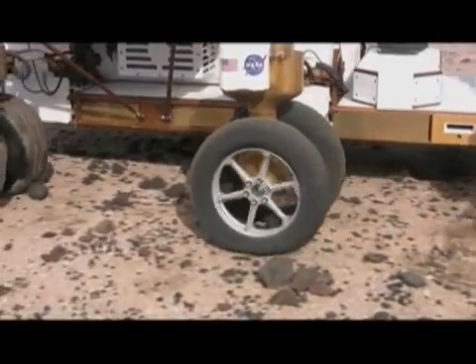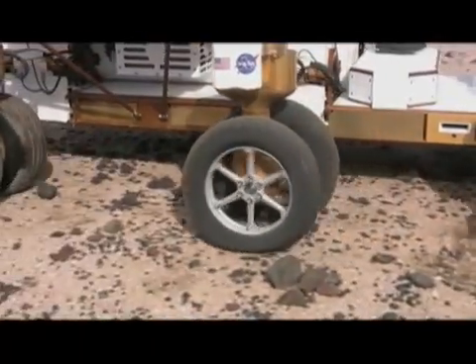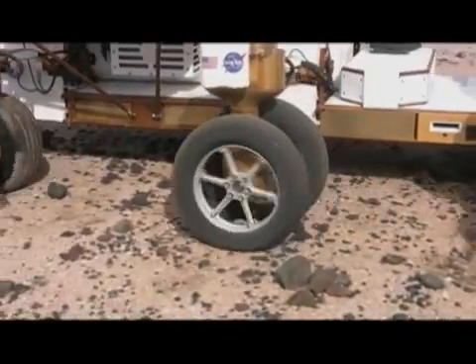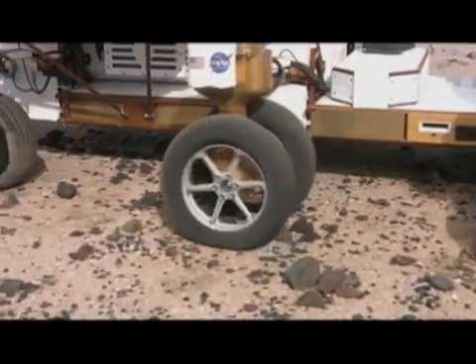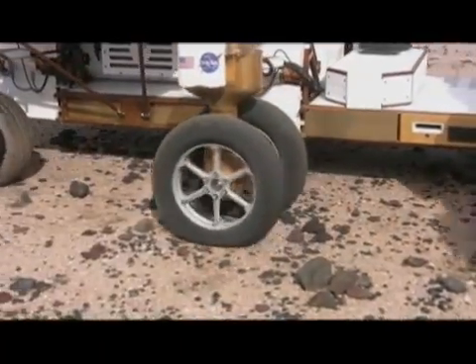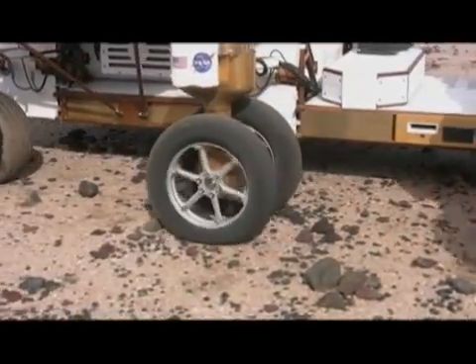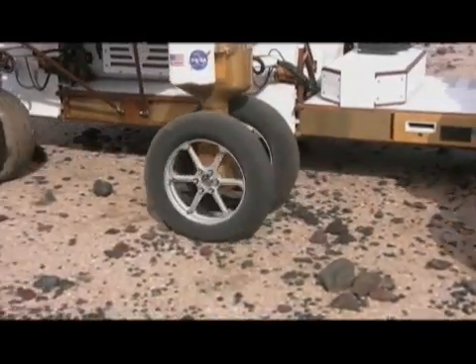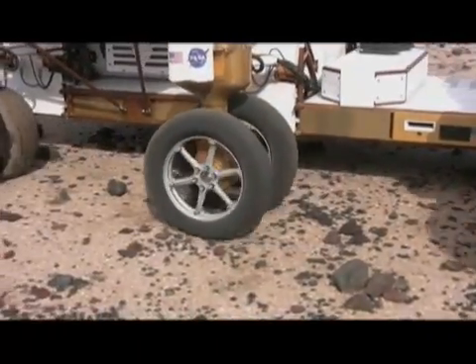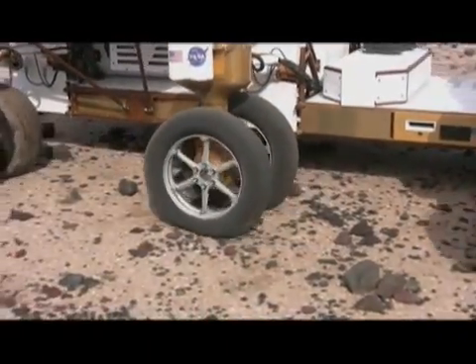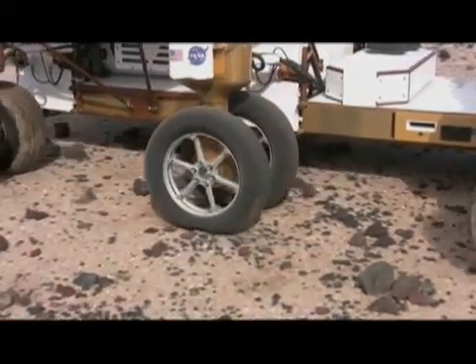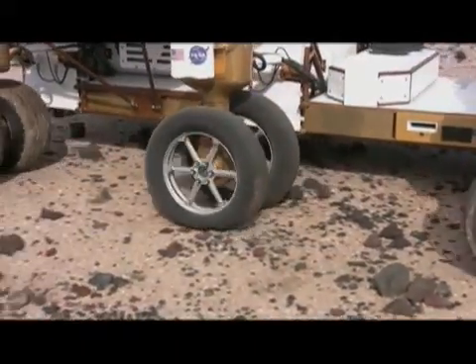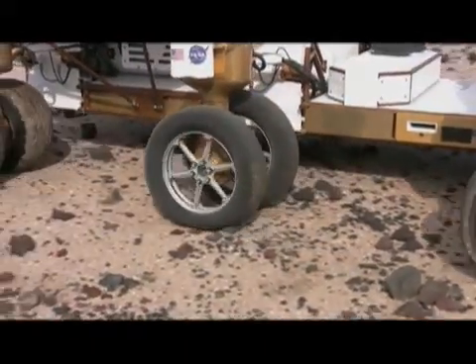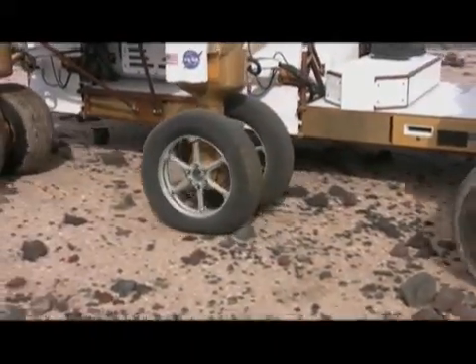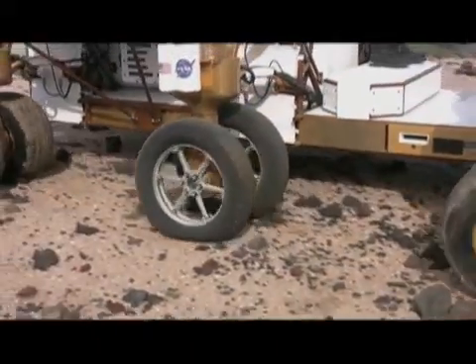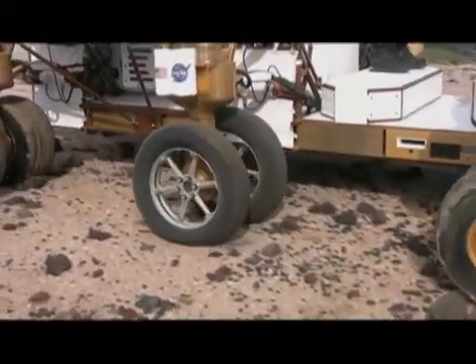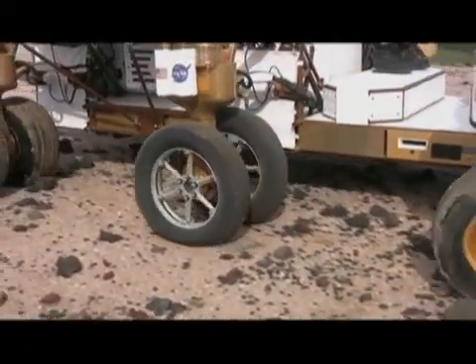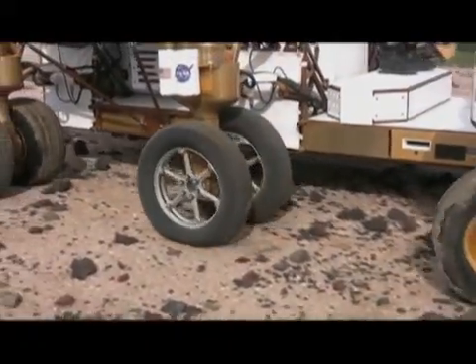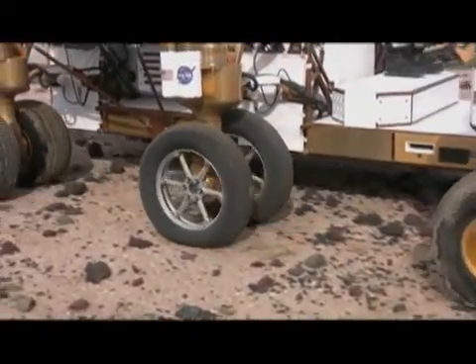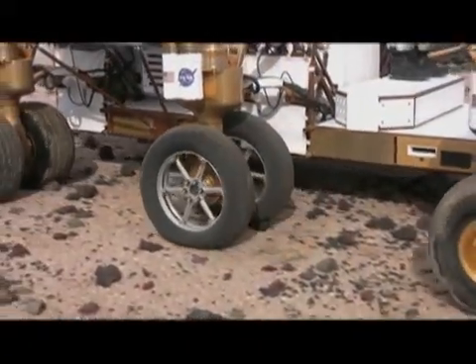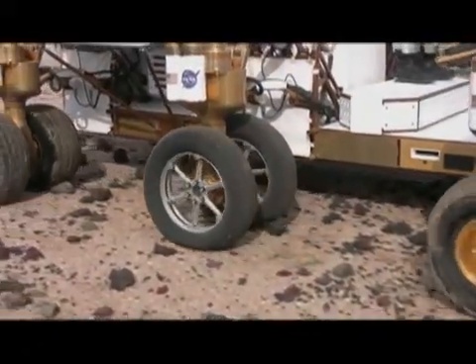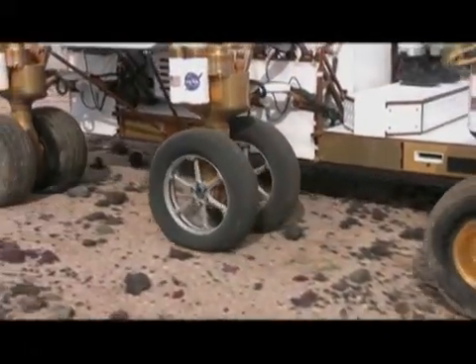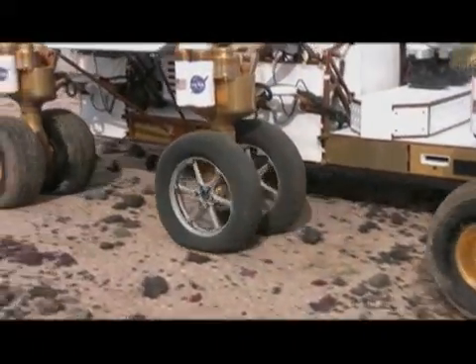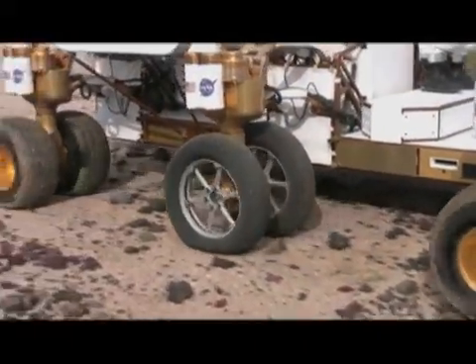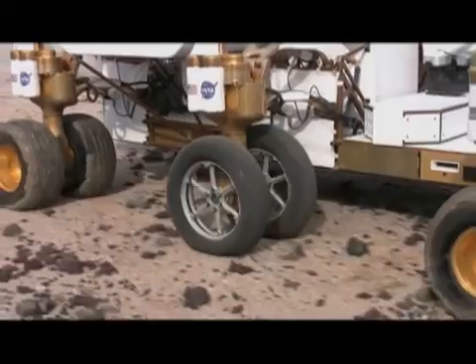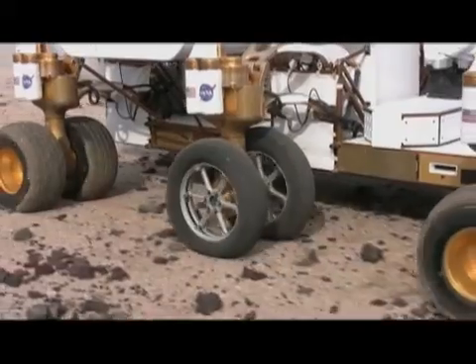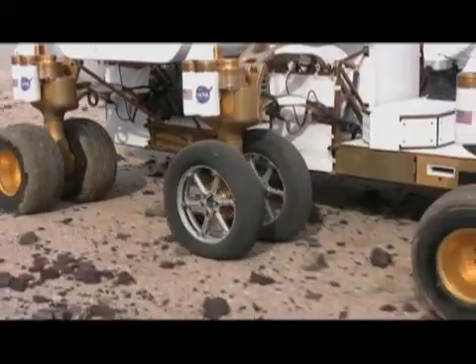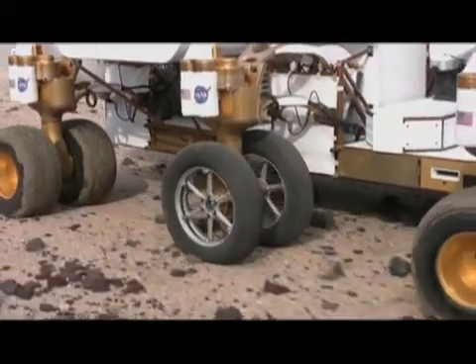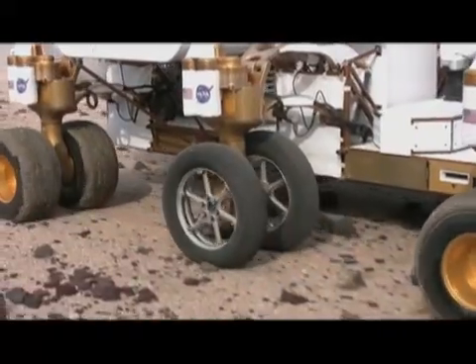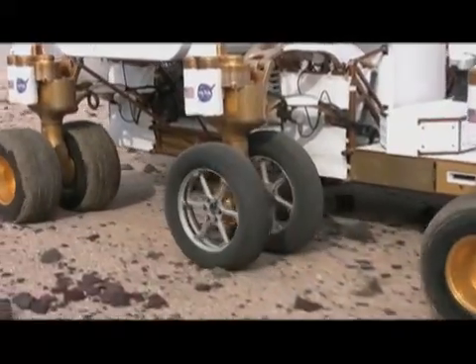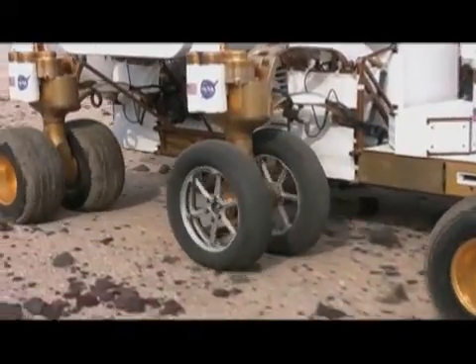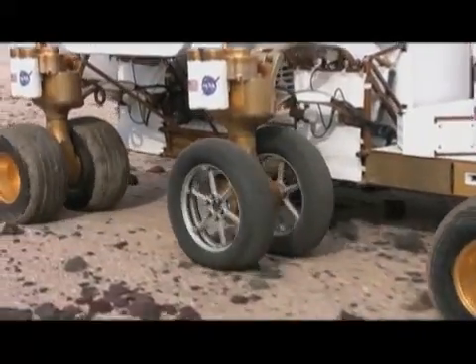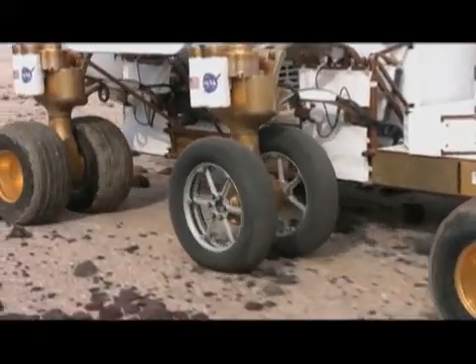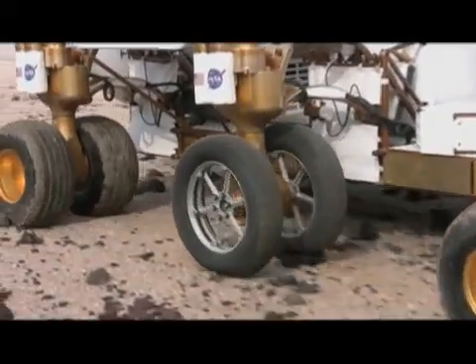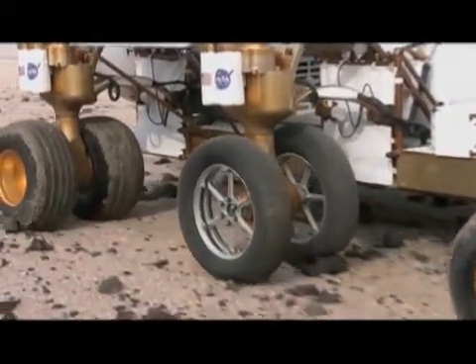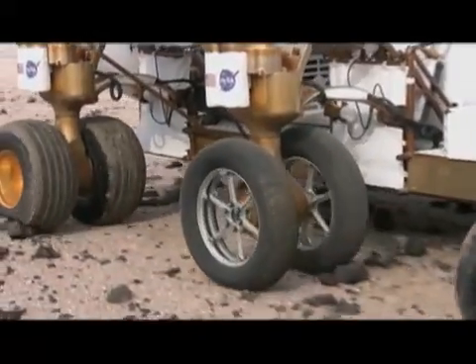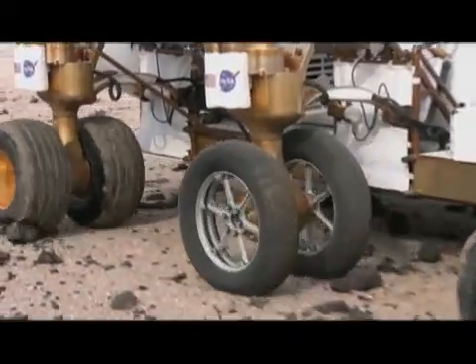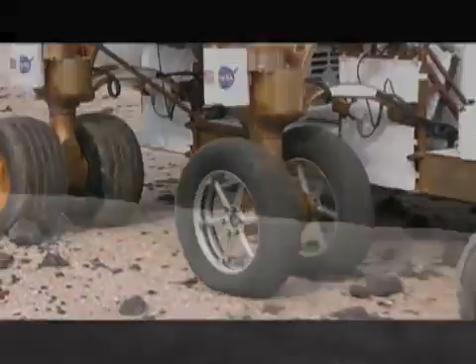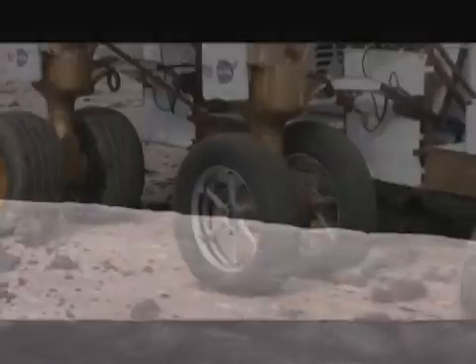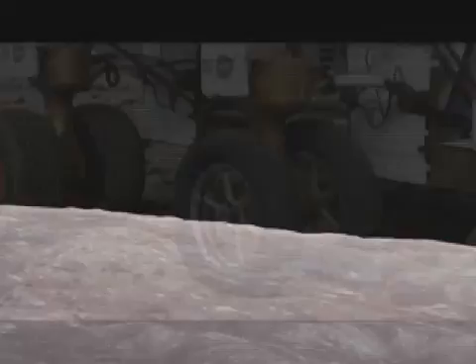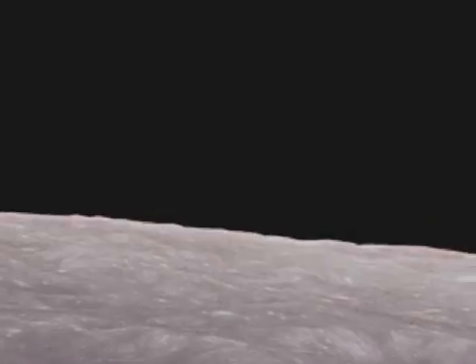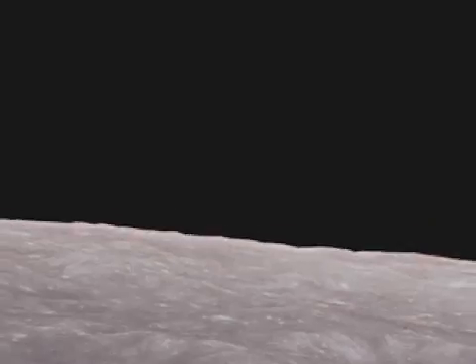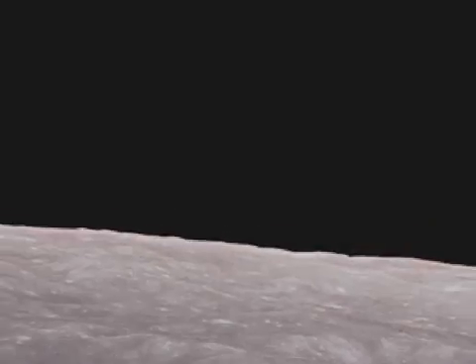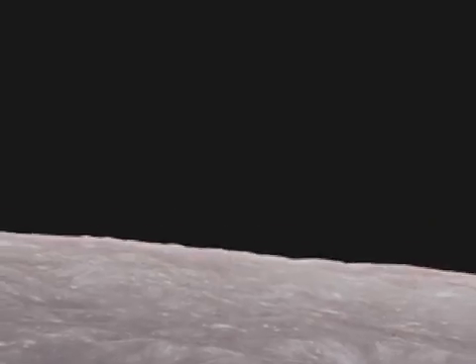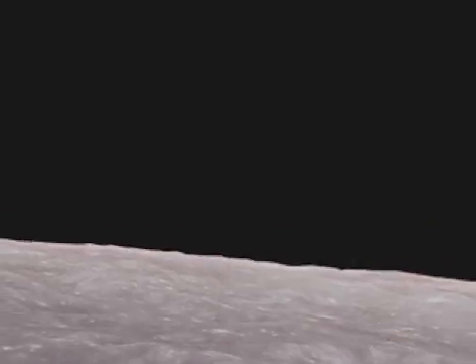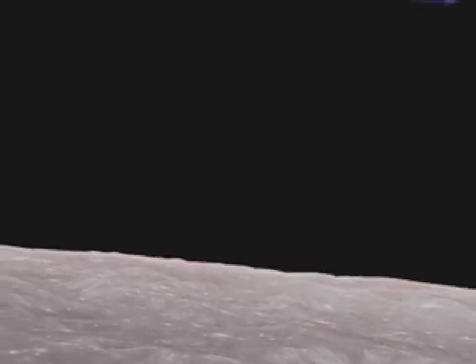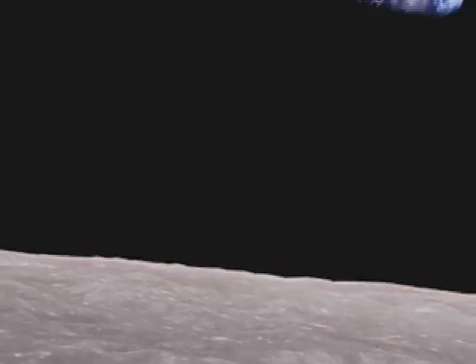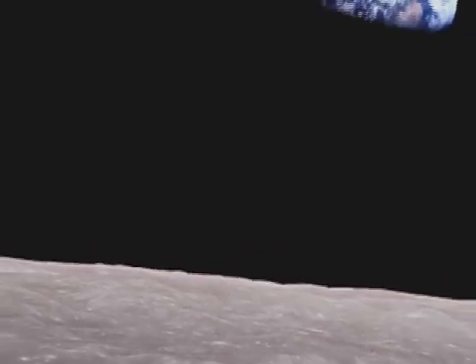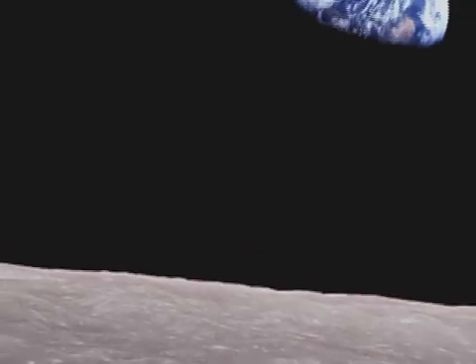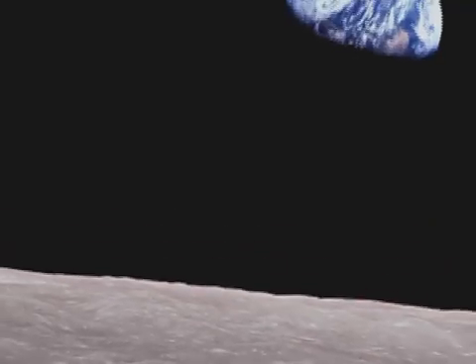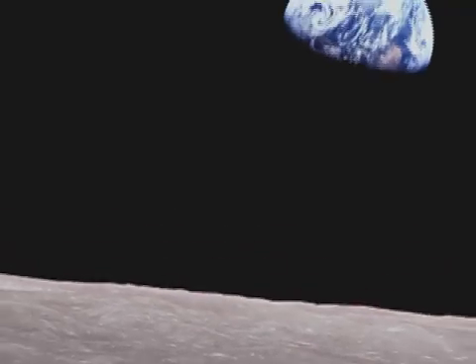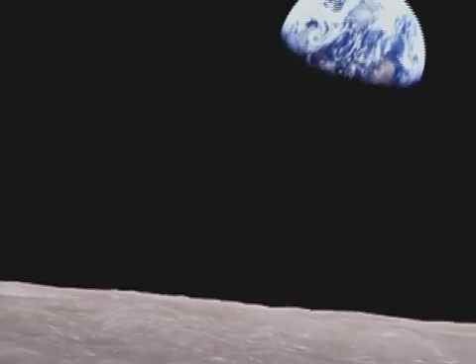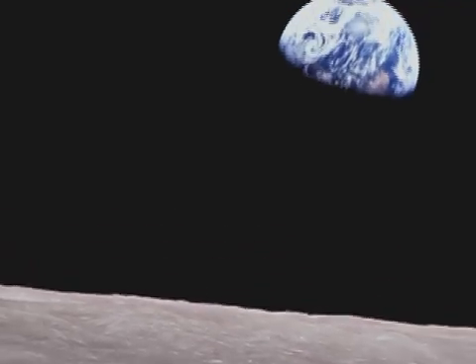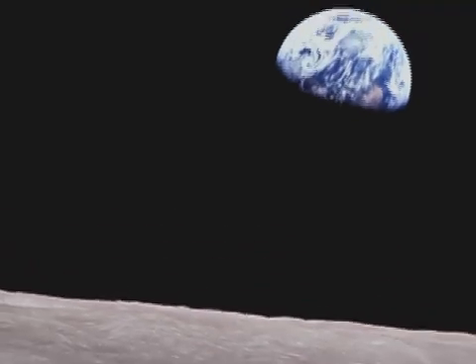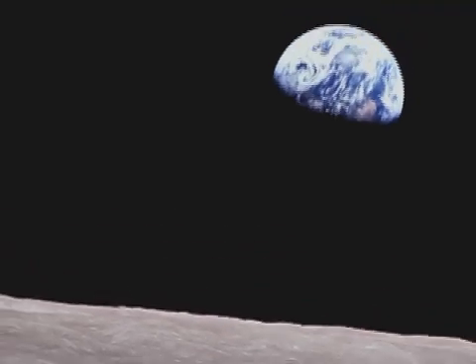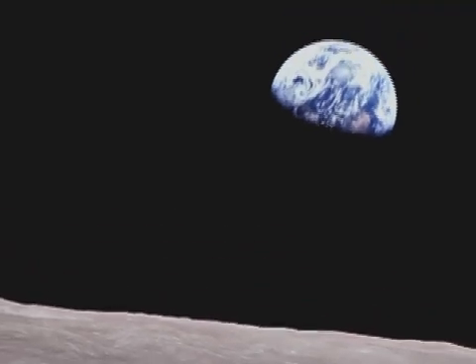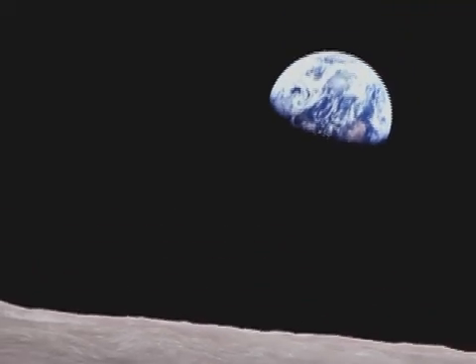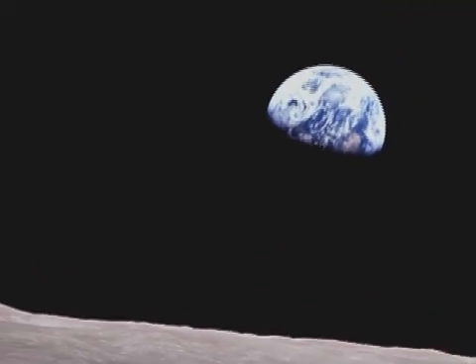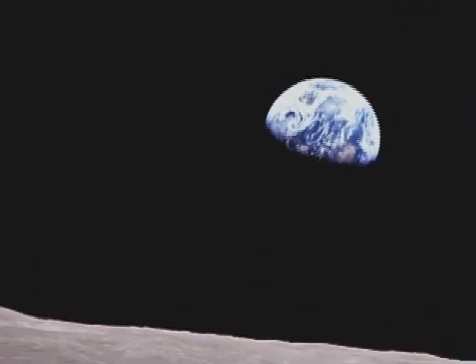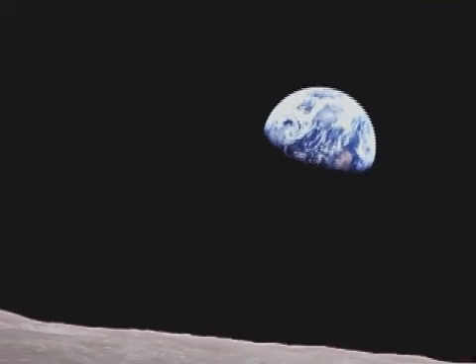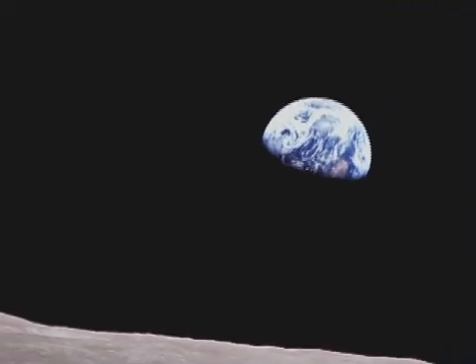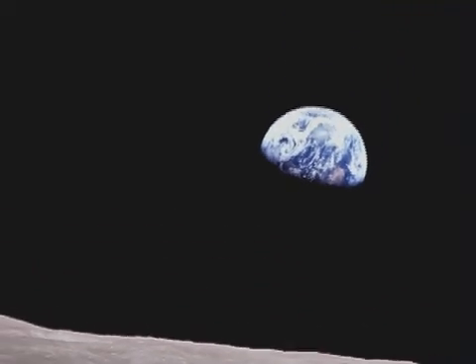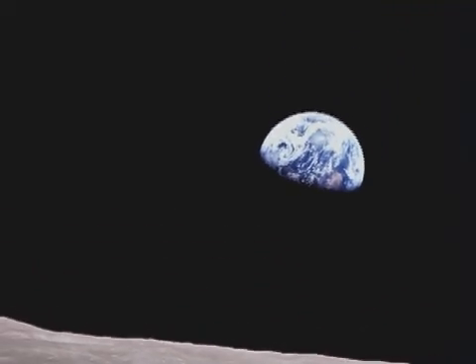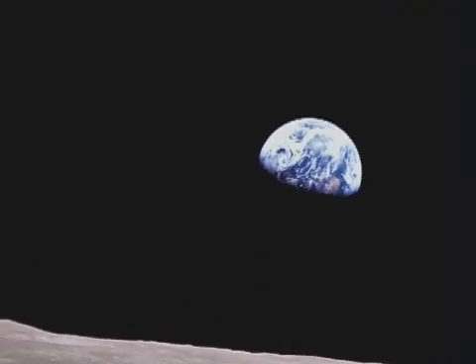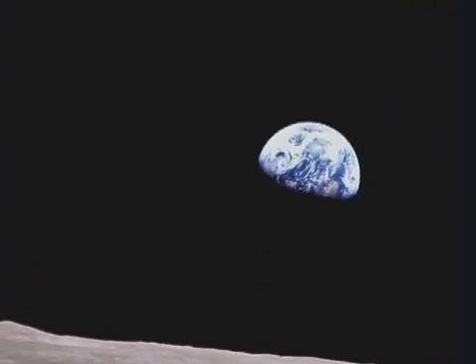Both NASA and Goodyear see a lot of potential for the new, unique tire design — on the moon and here on Earth.